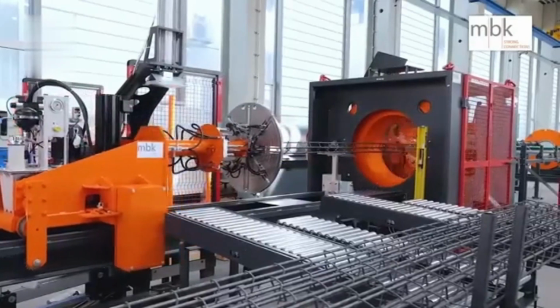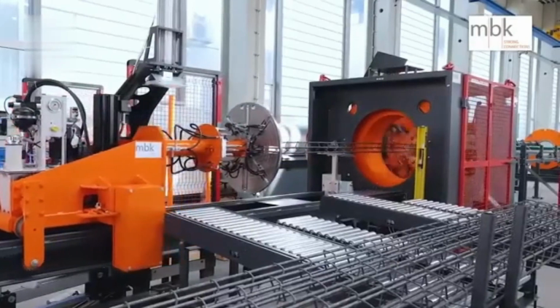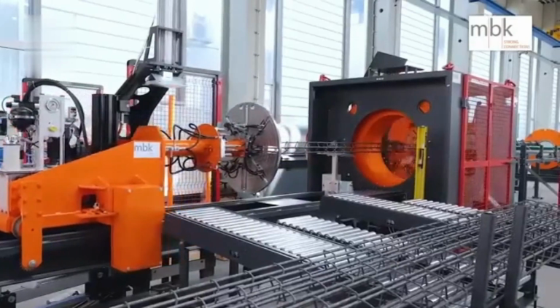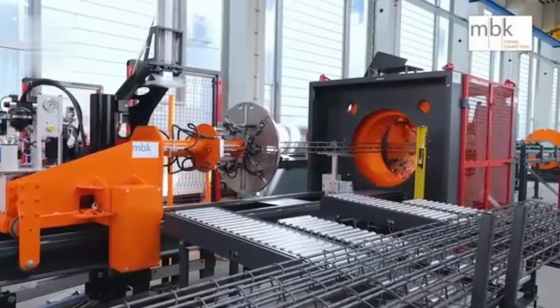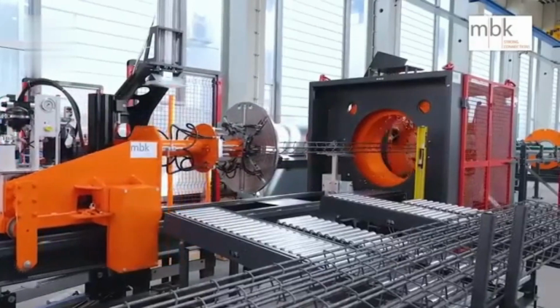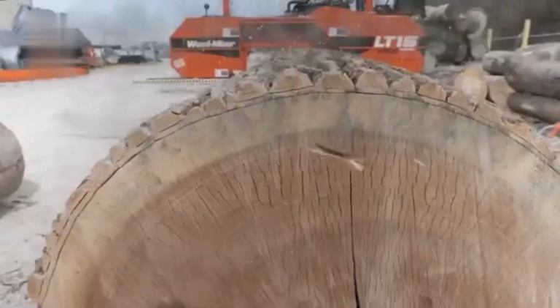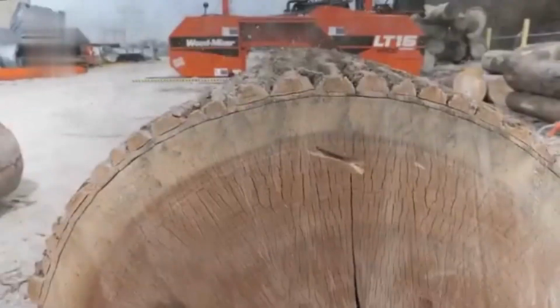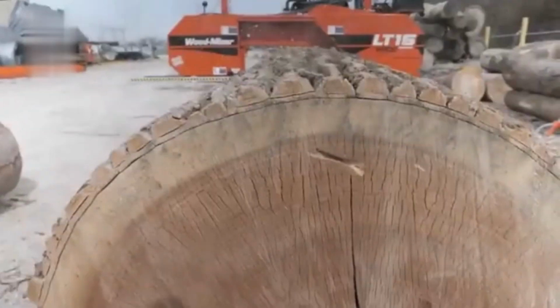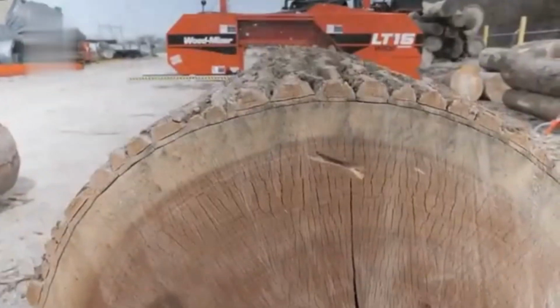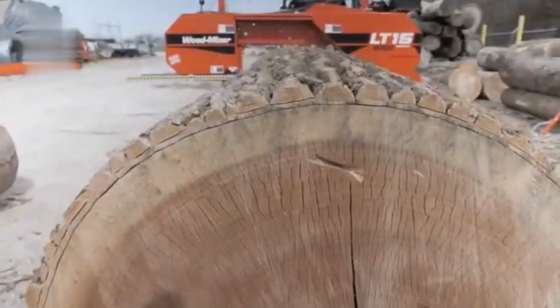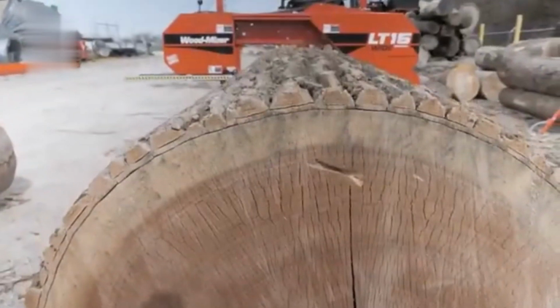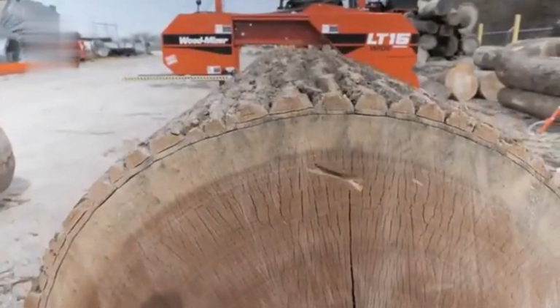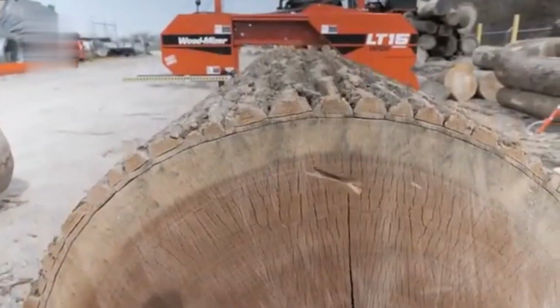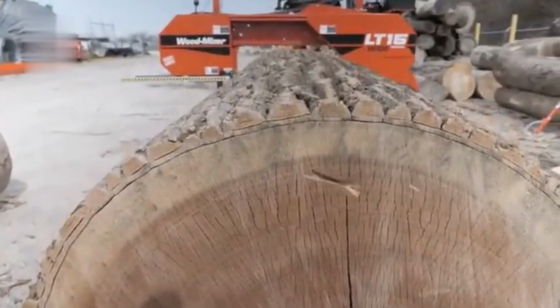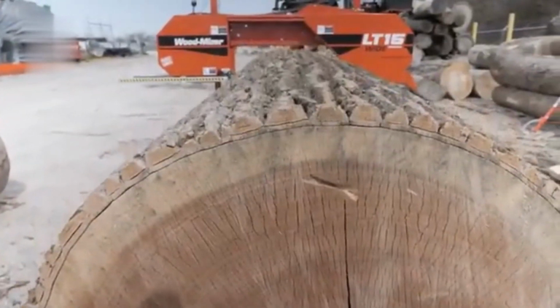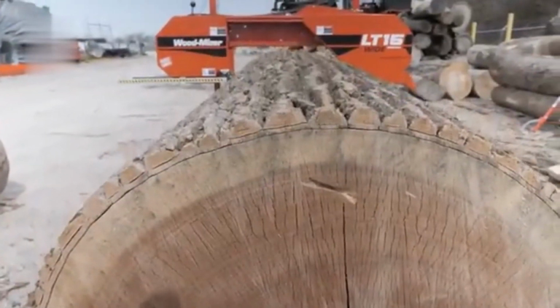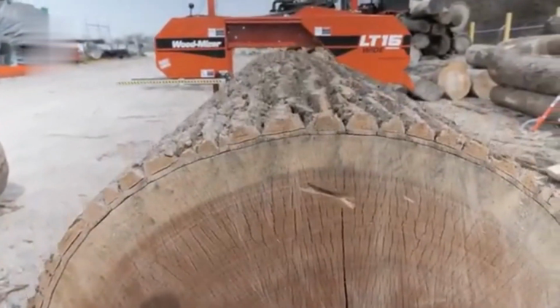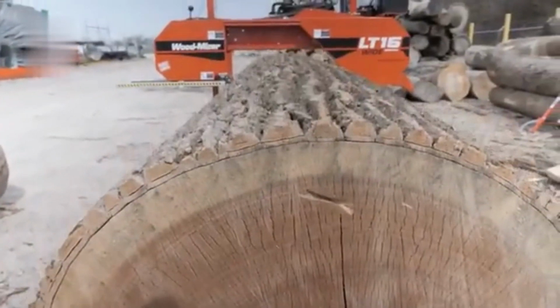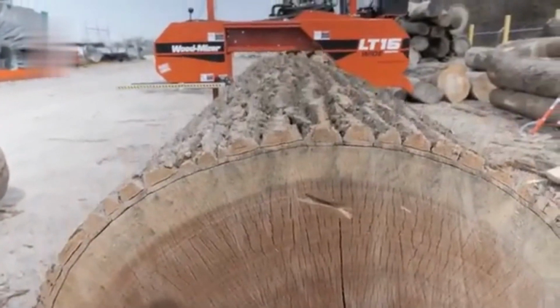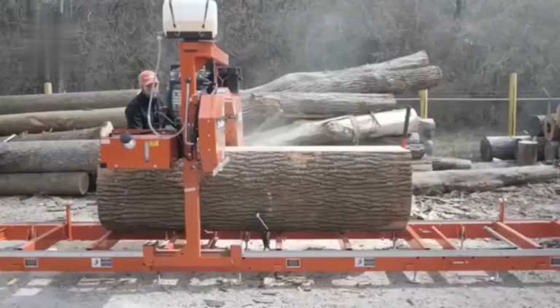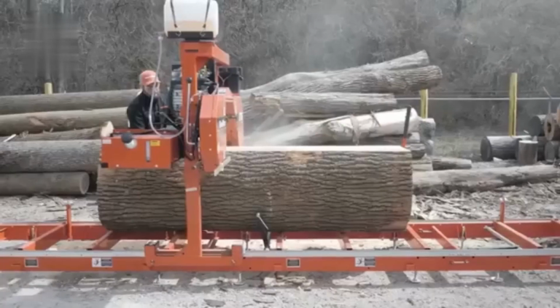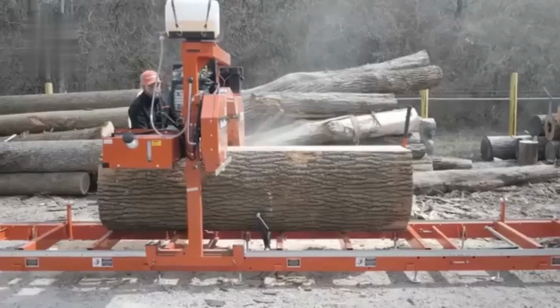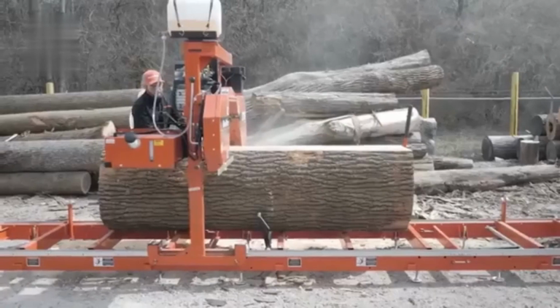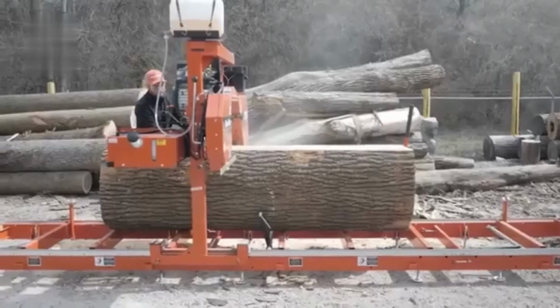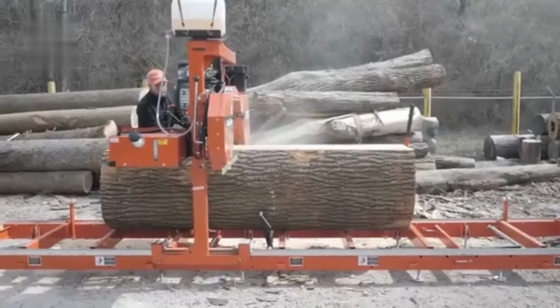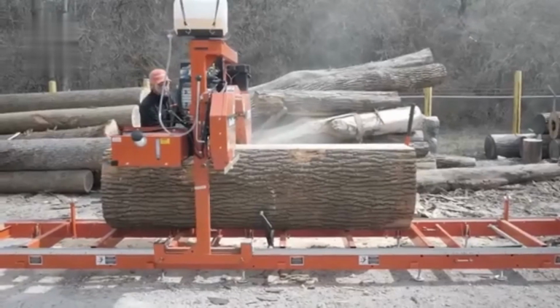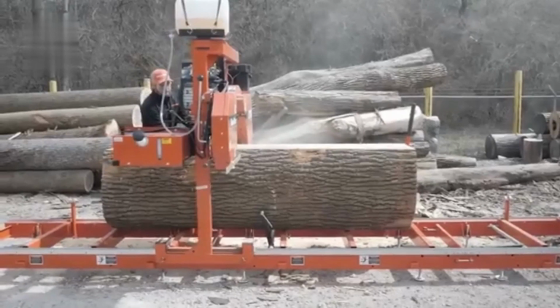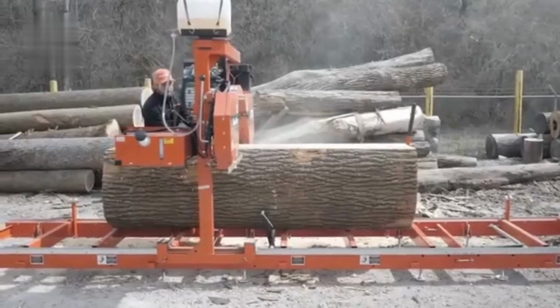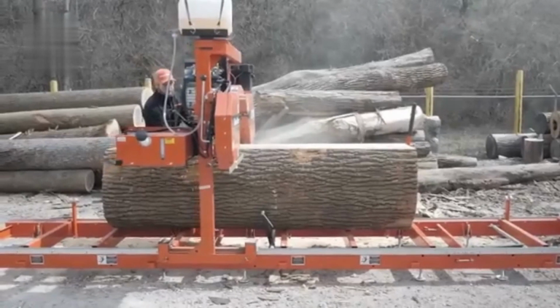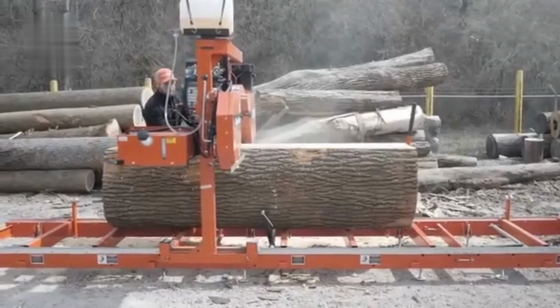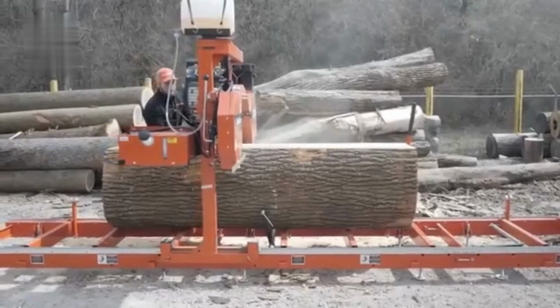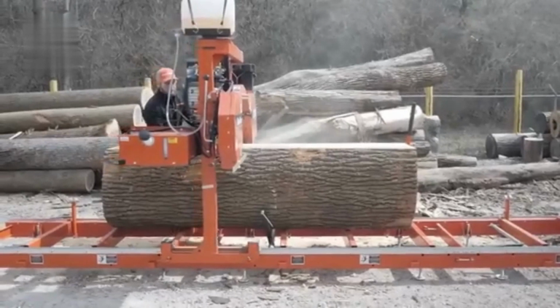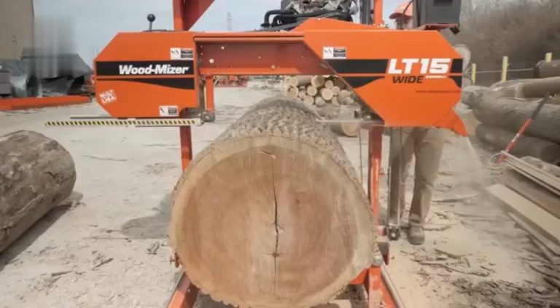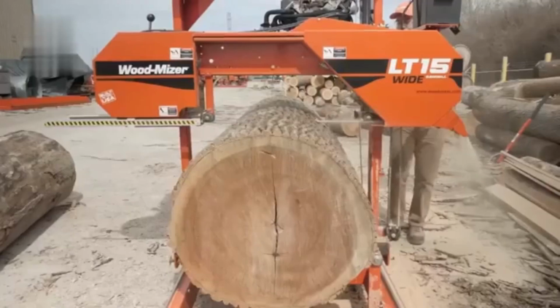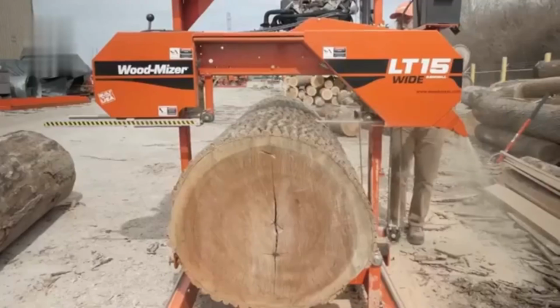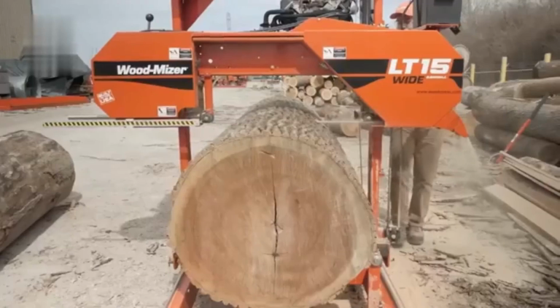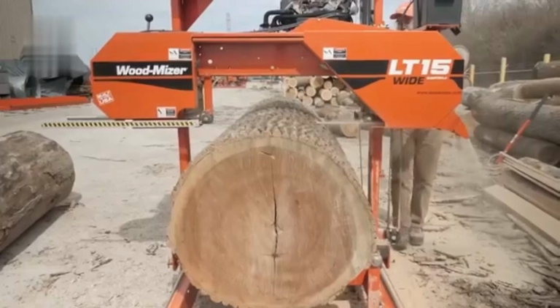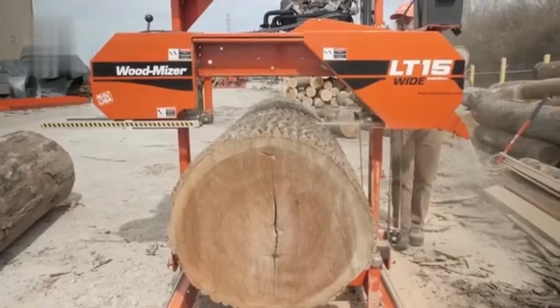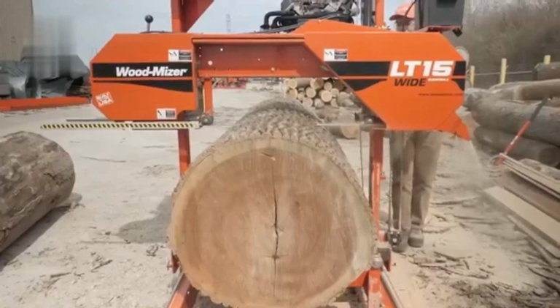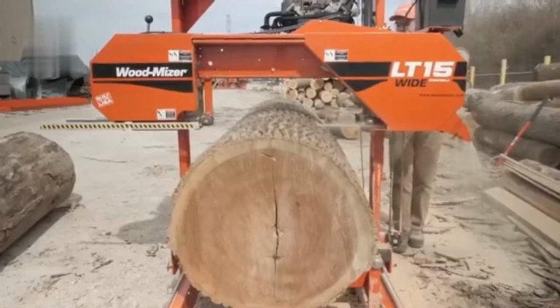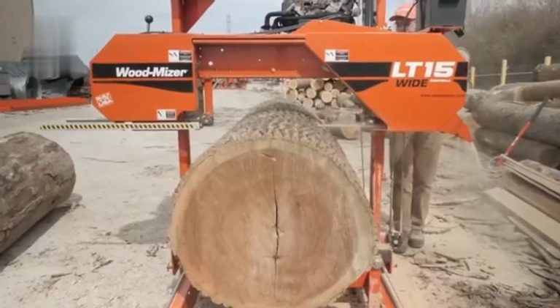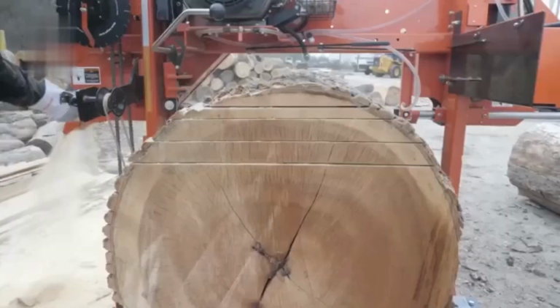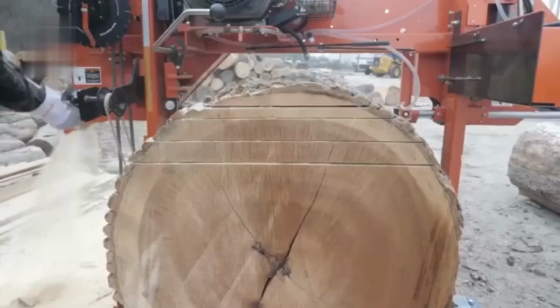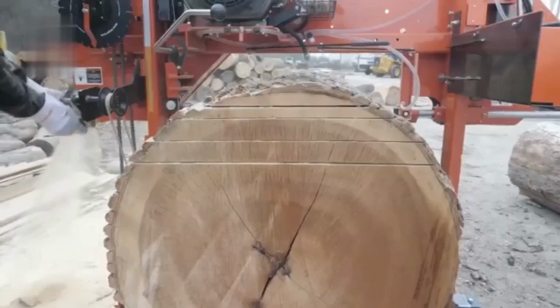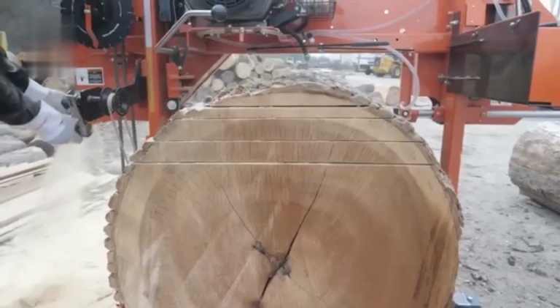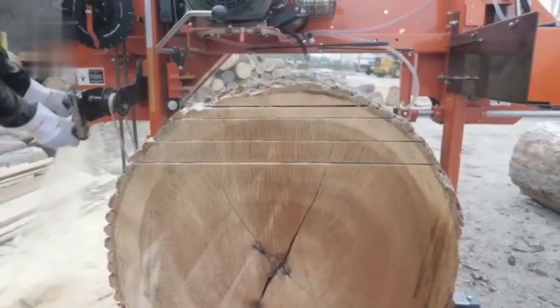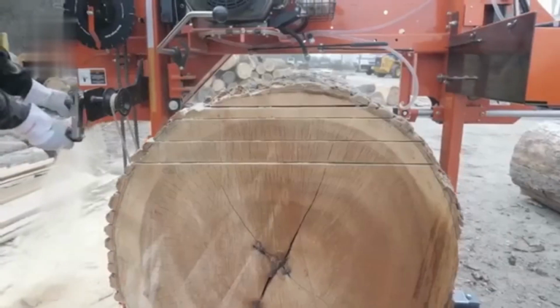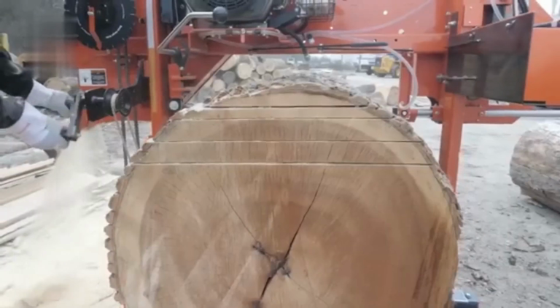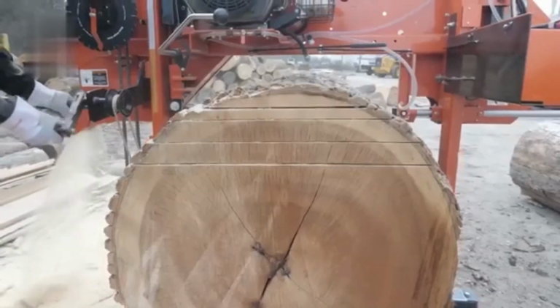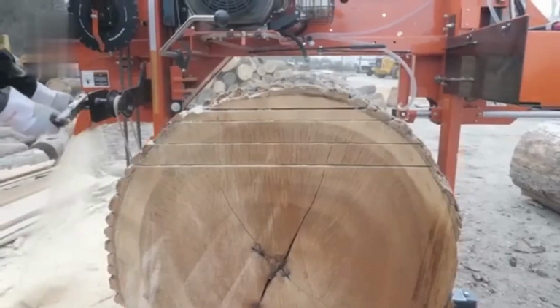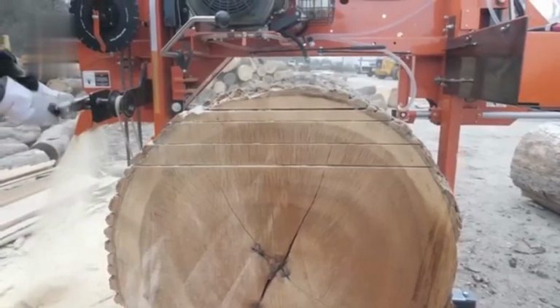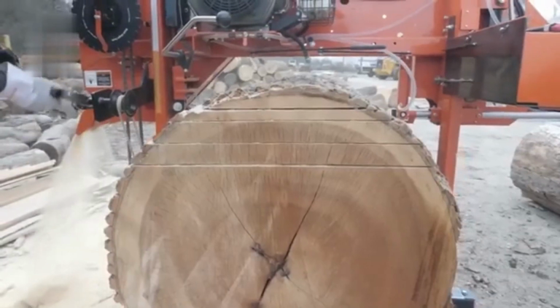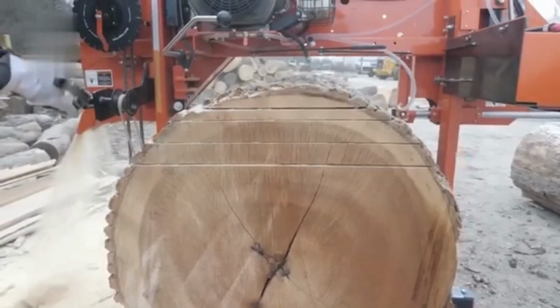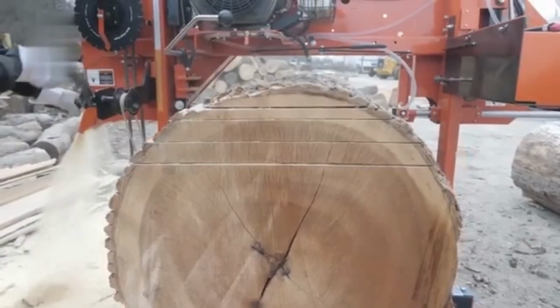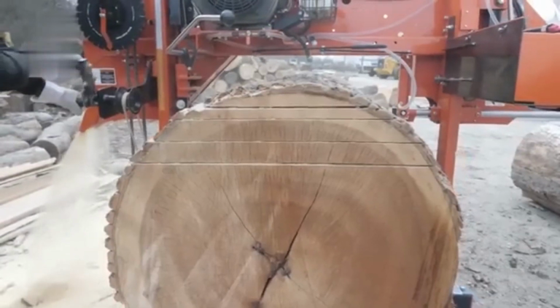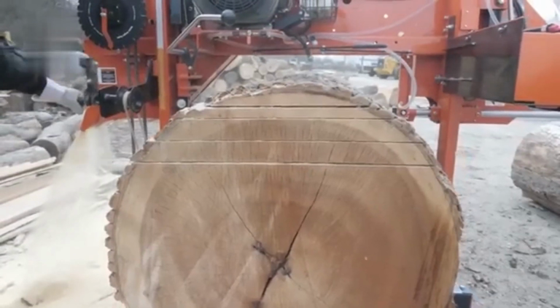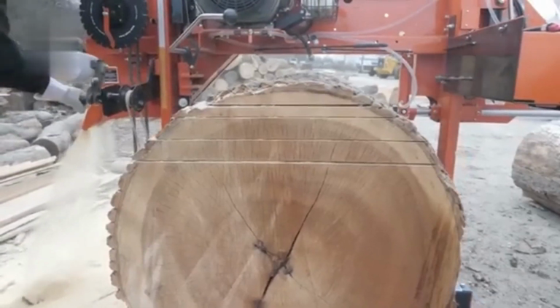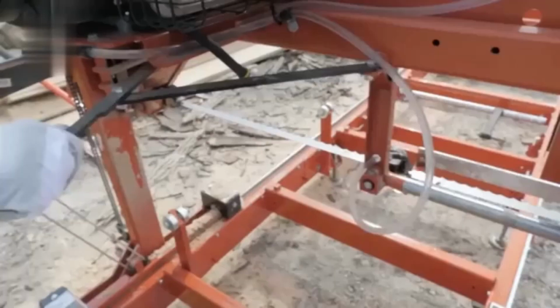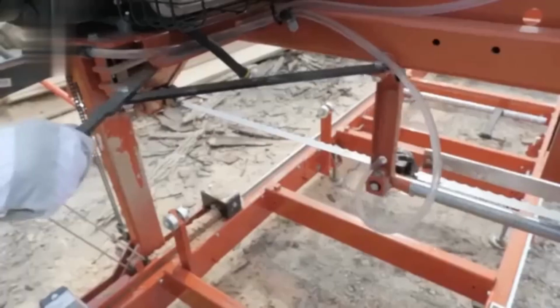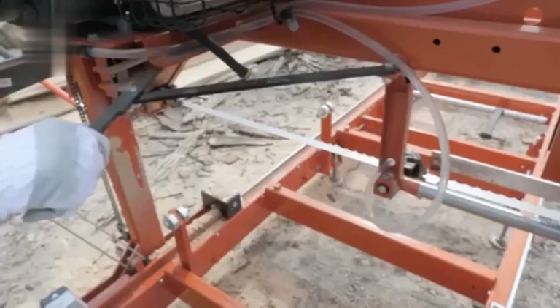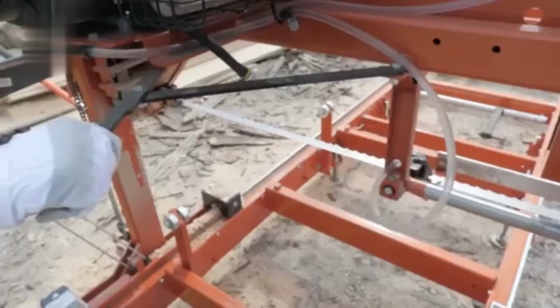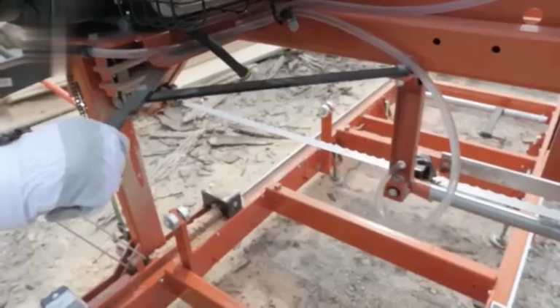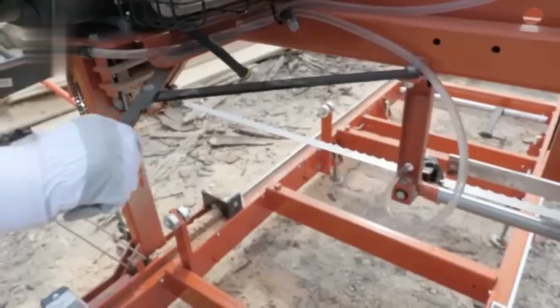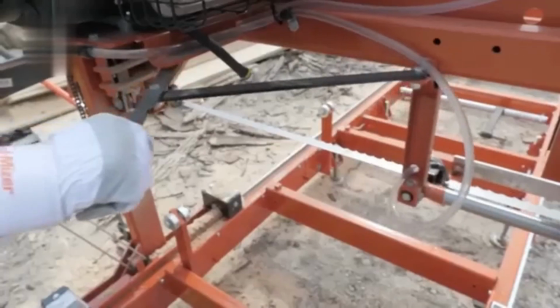The Wood-Mizer portable sawmill allows for on-site lumber production, cutting logs into custom planks.